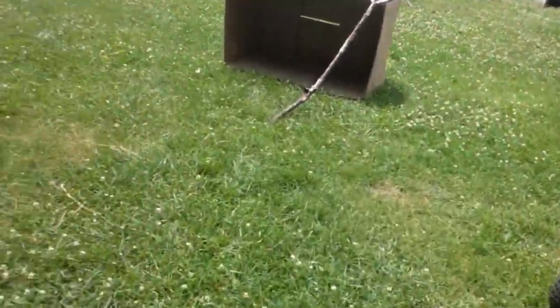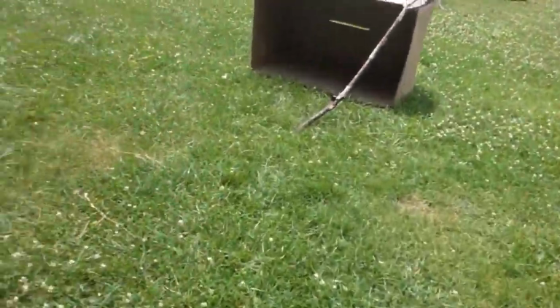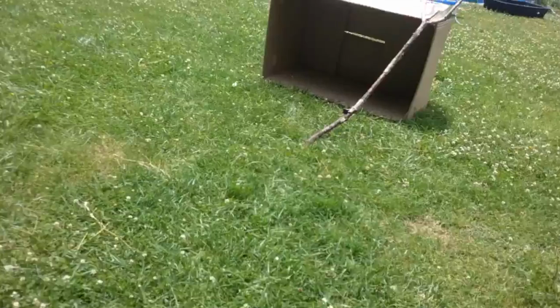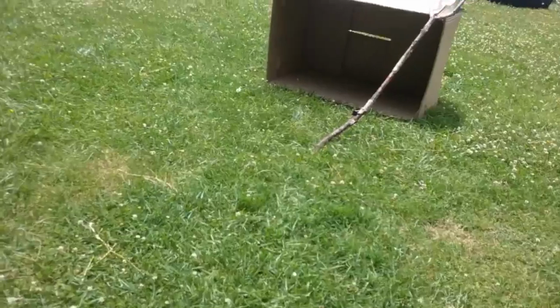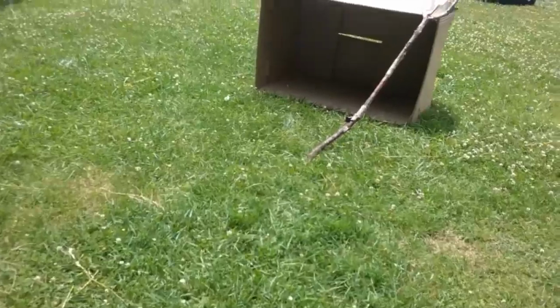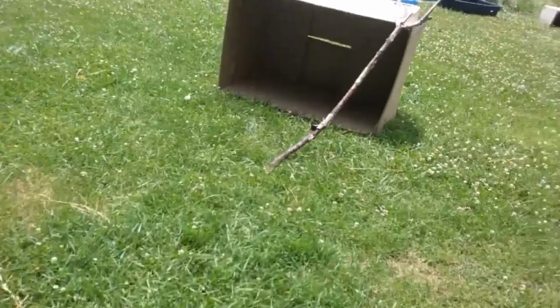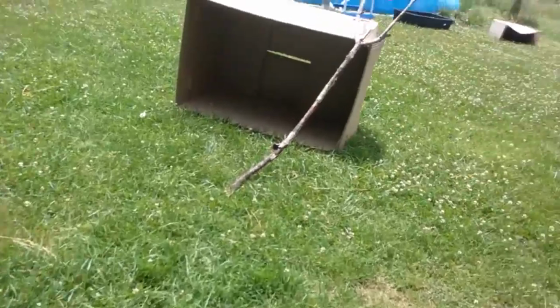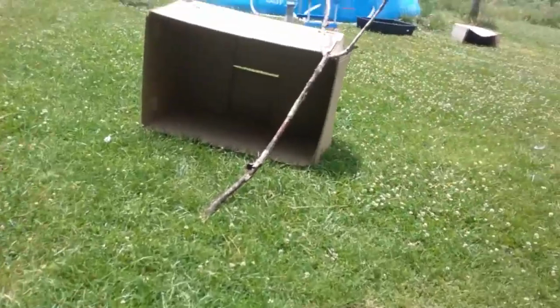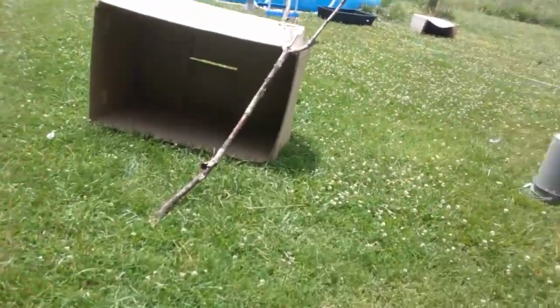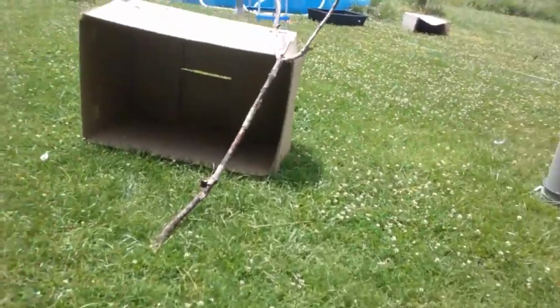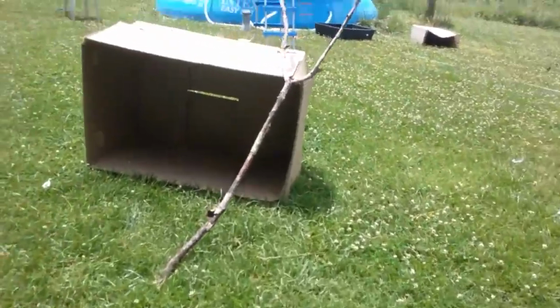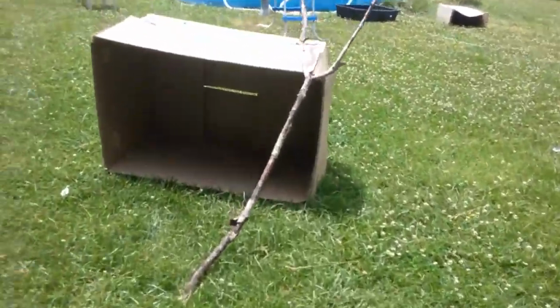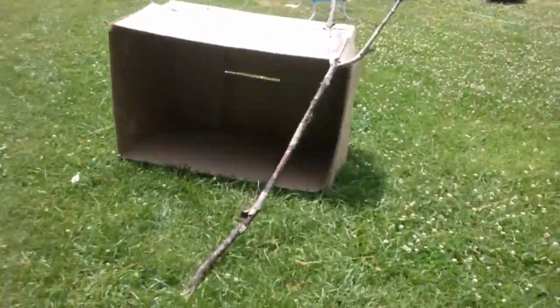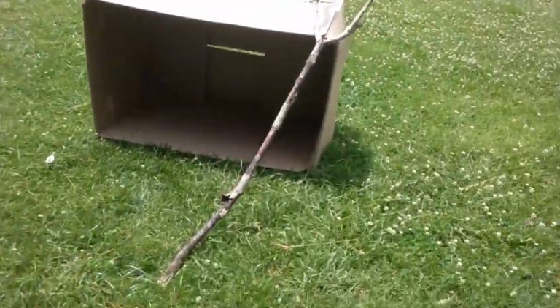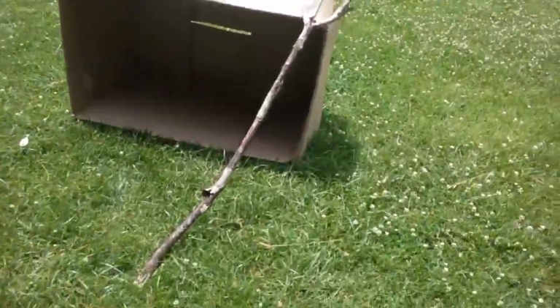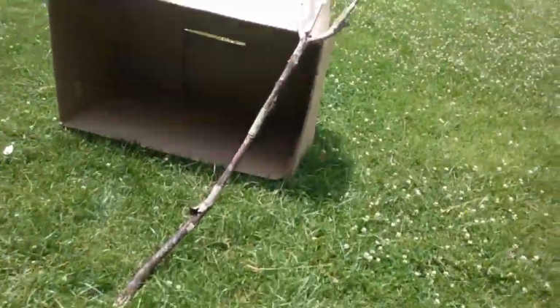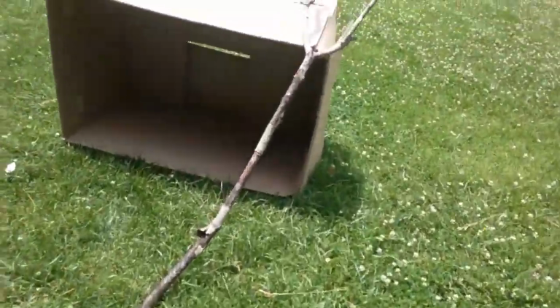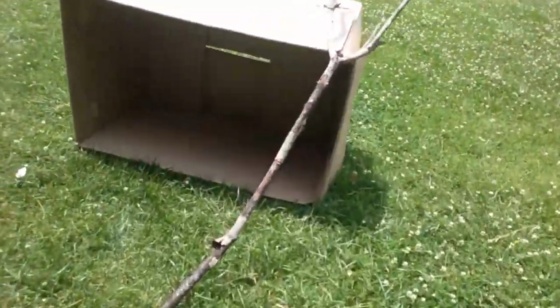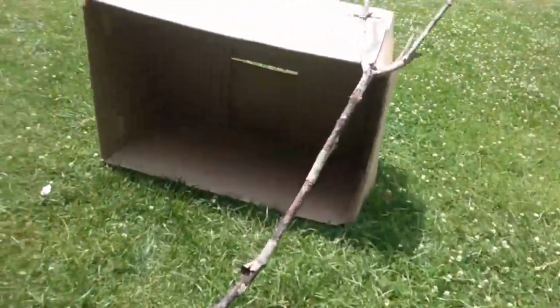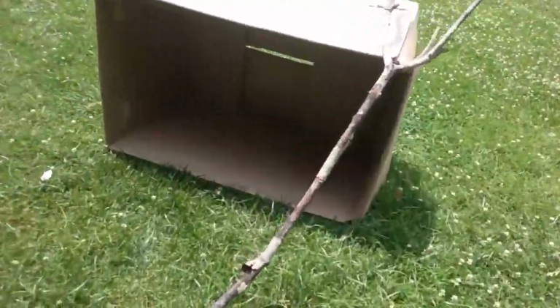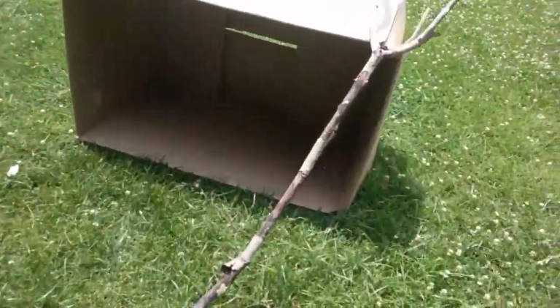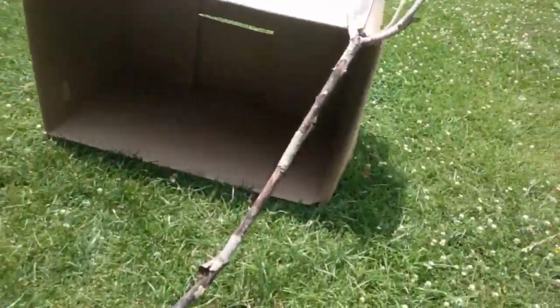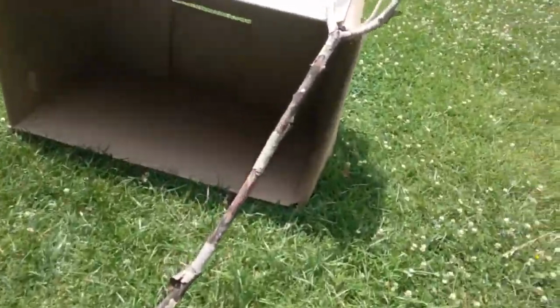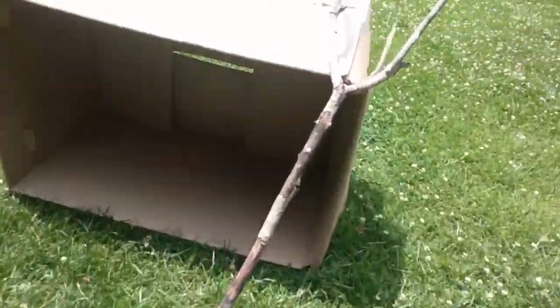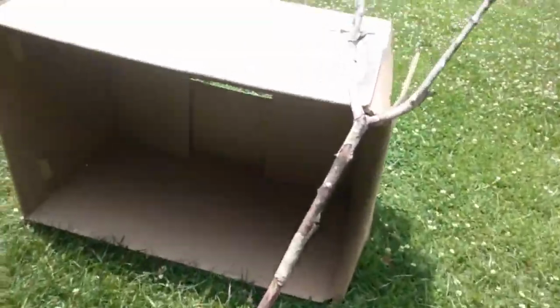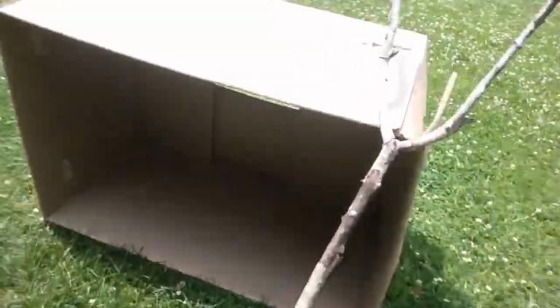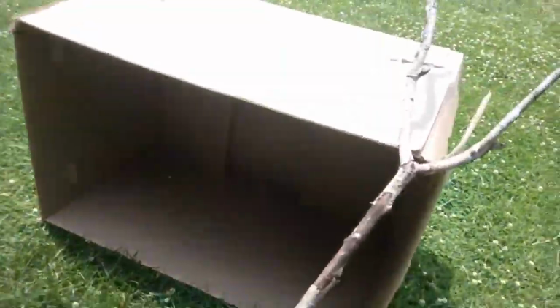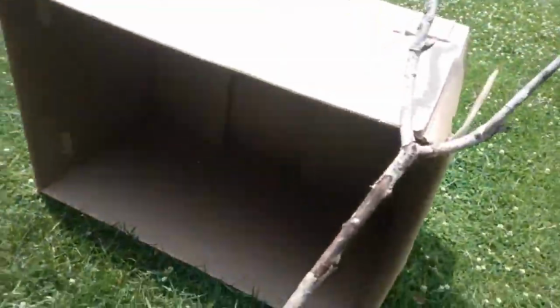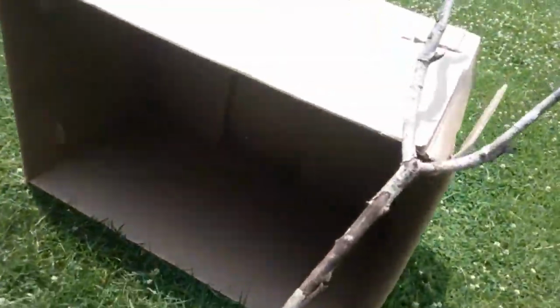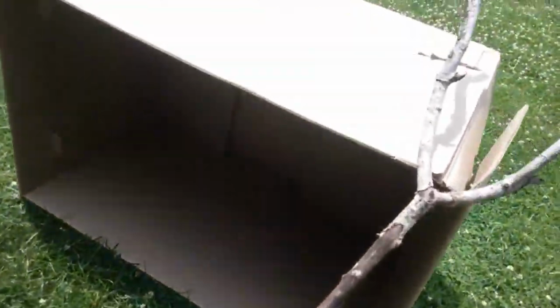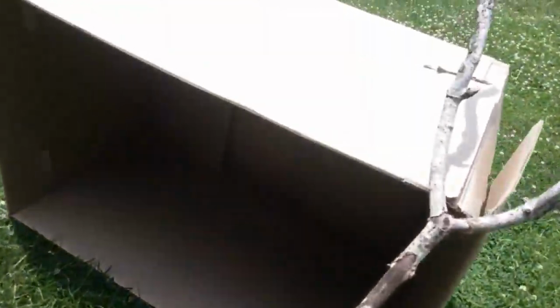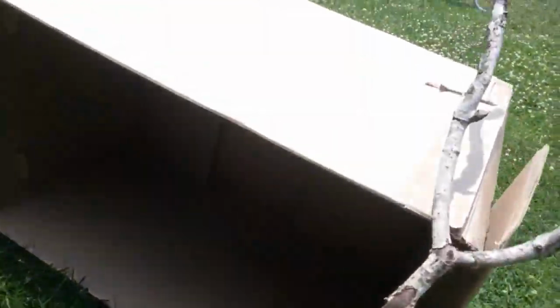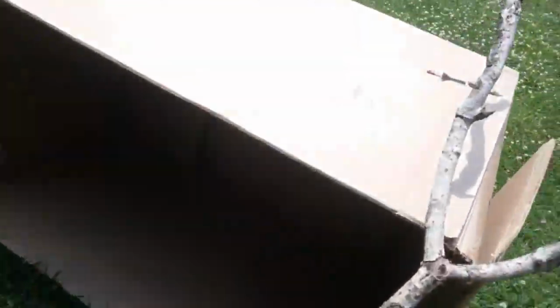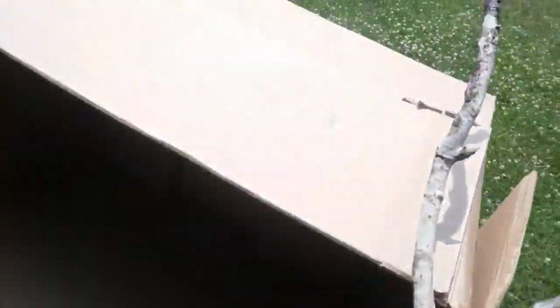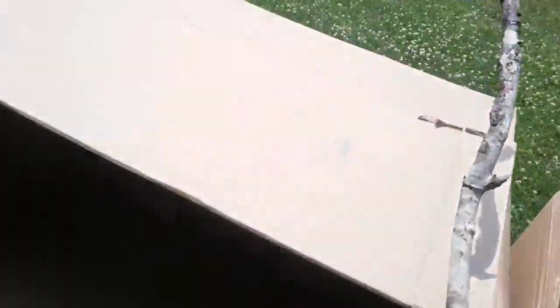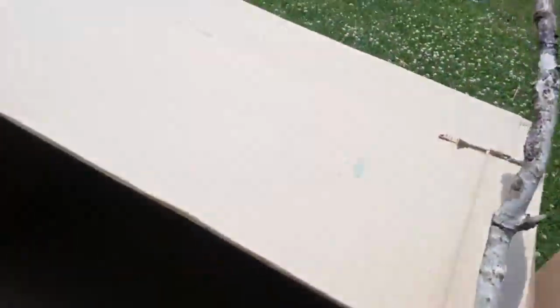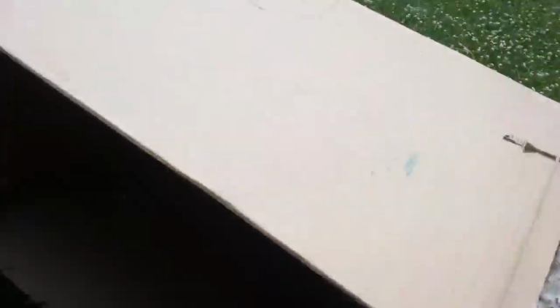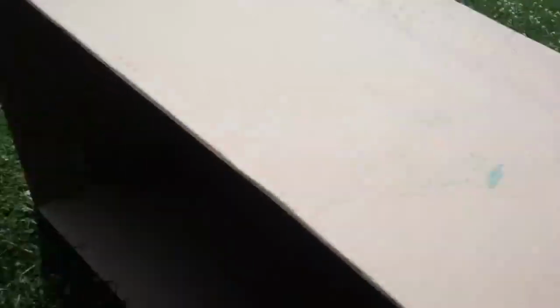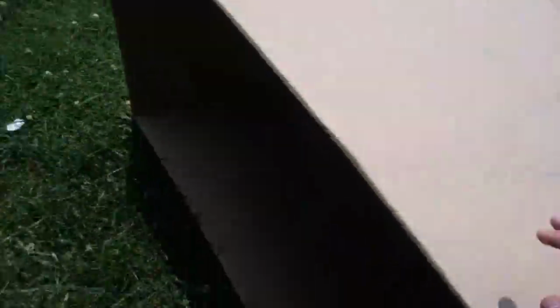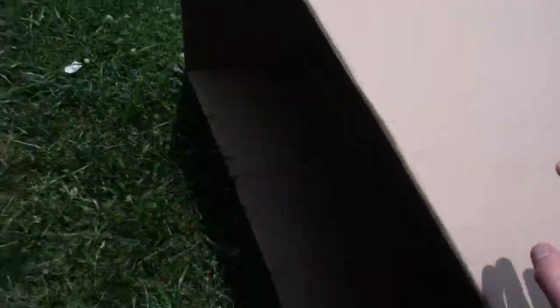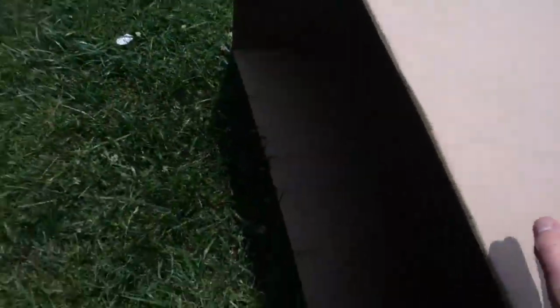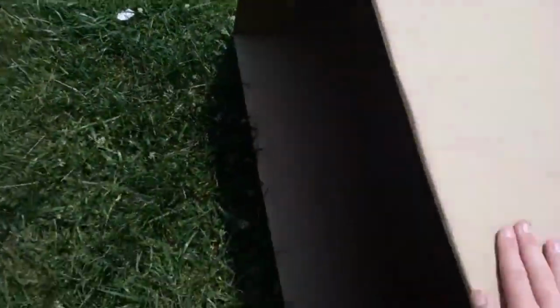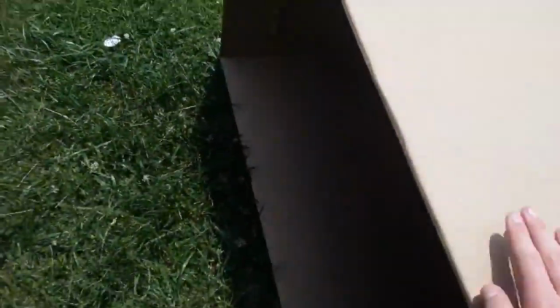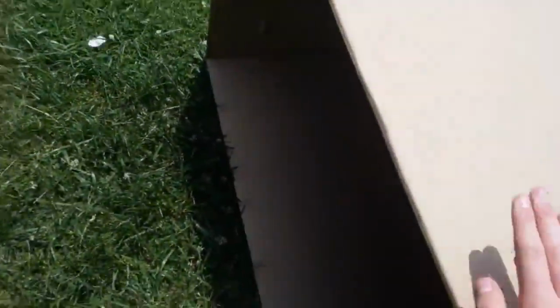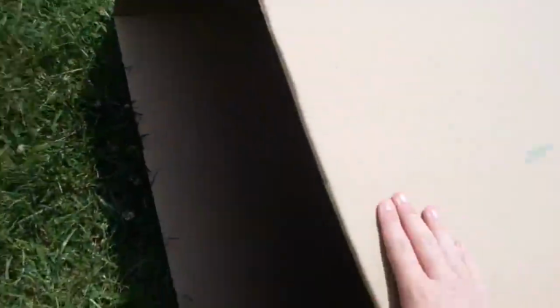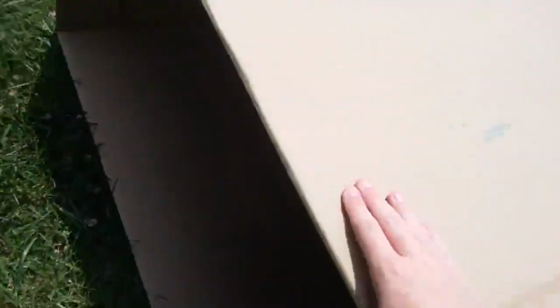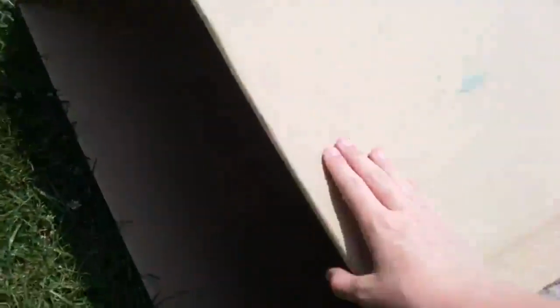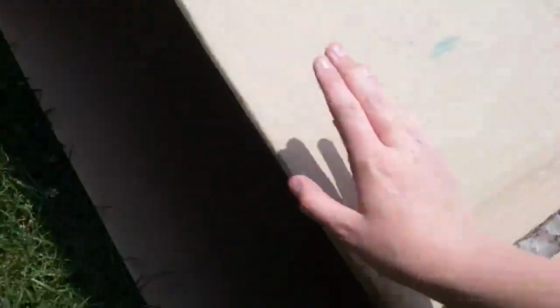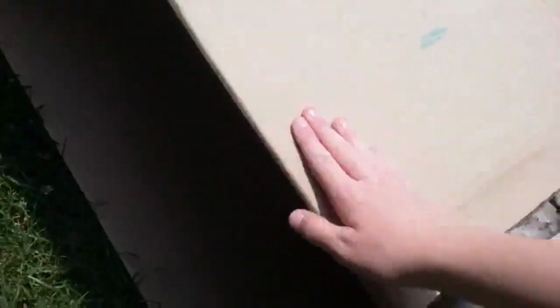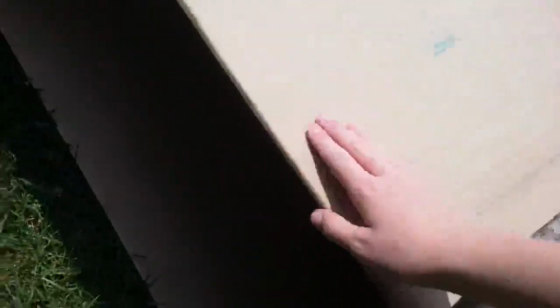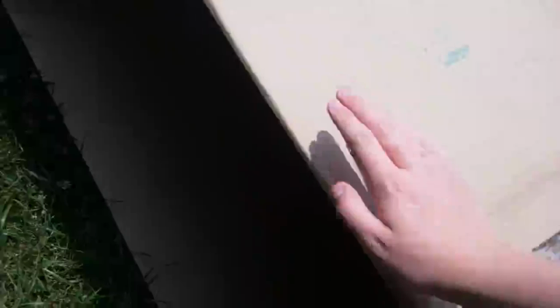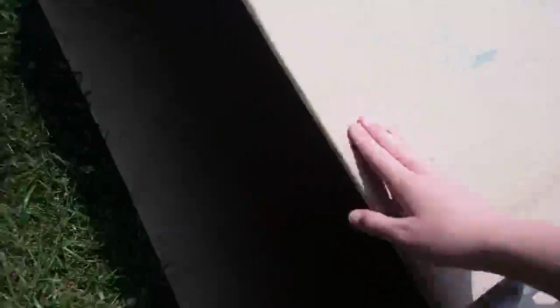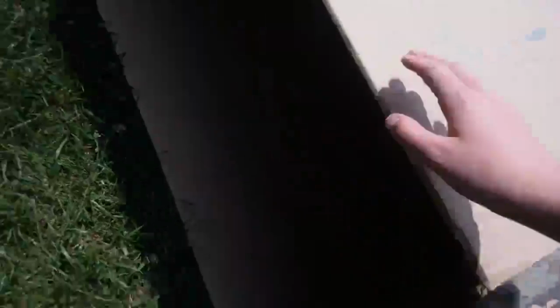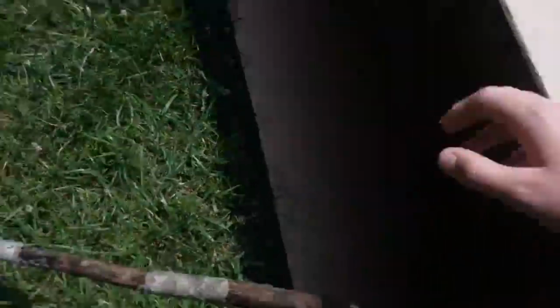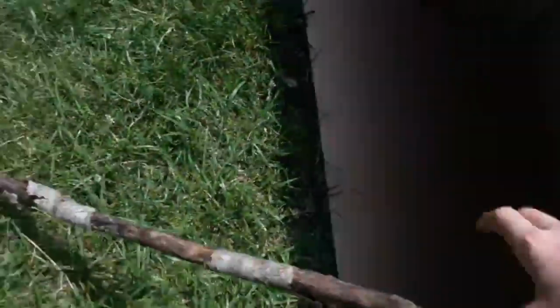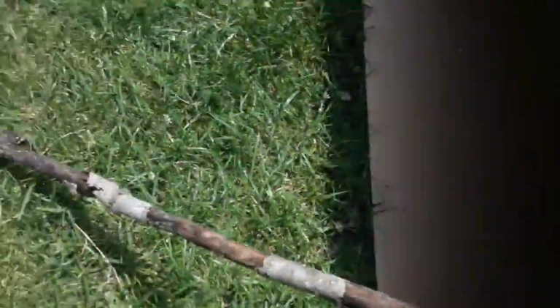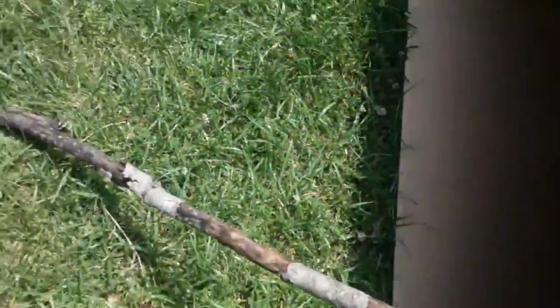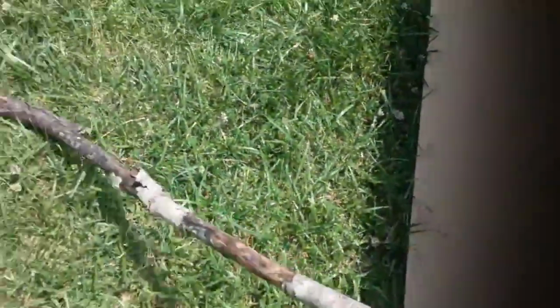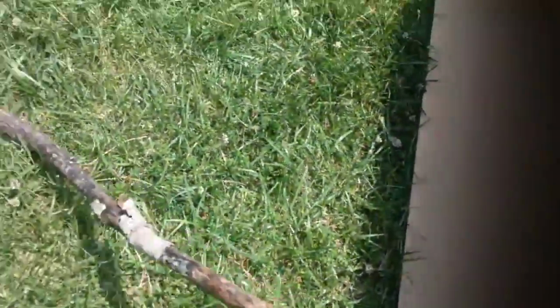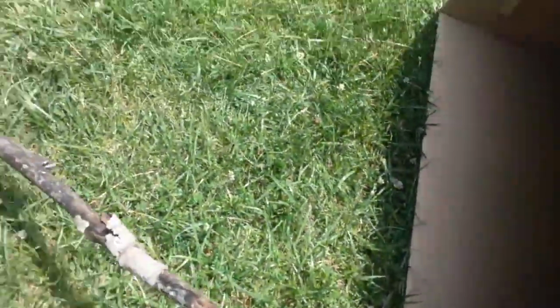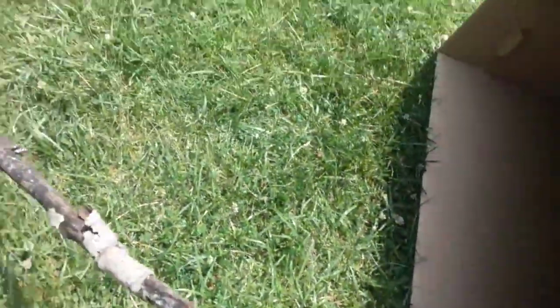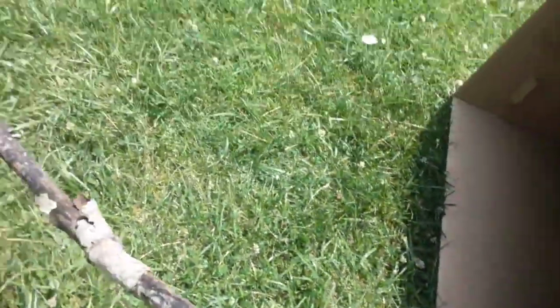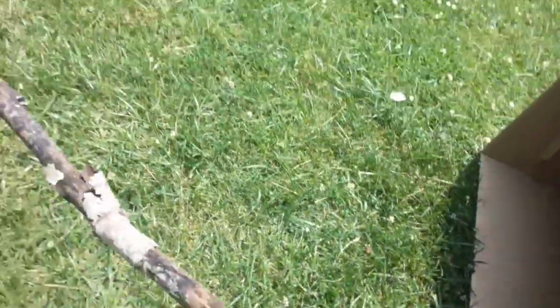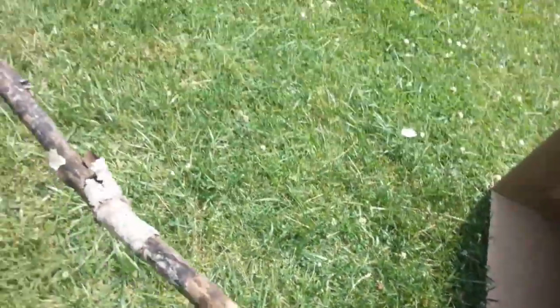Well, this shelter right here is the best shelter you can get. I'll teach you how to make it in a second.